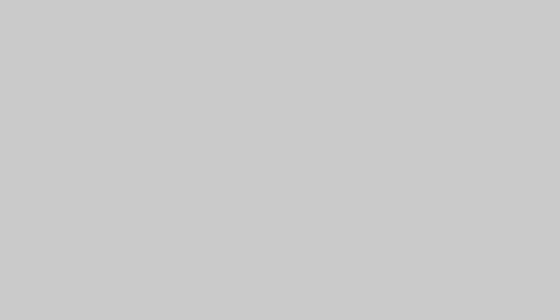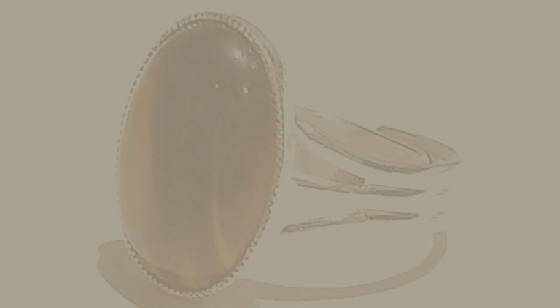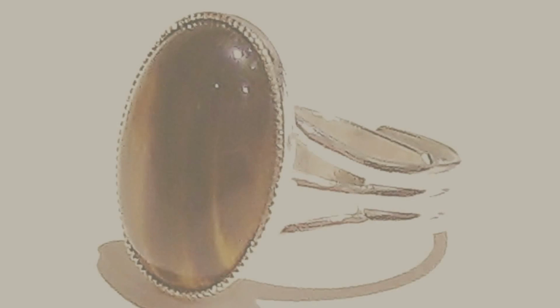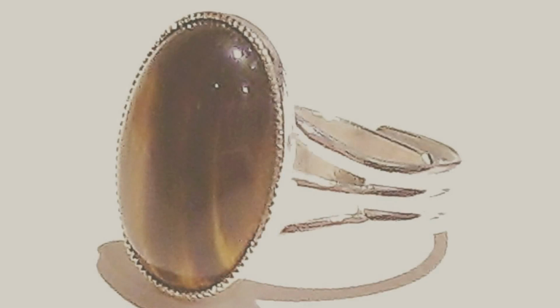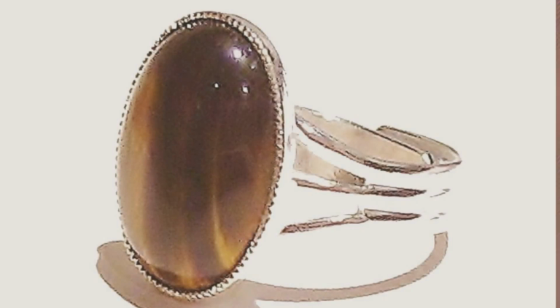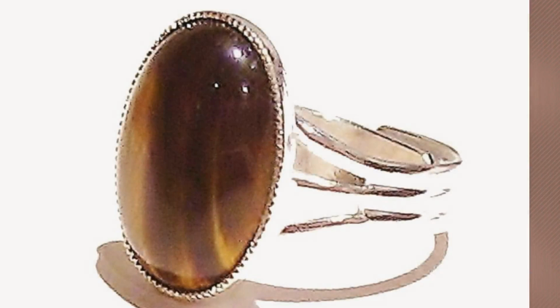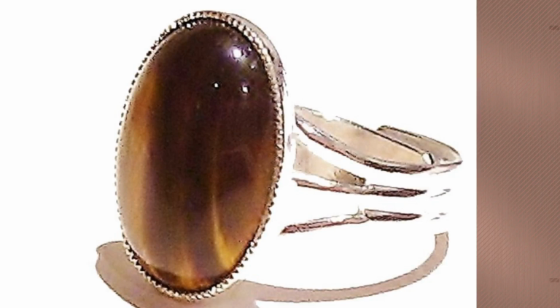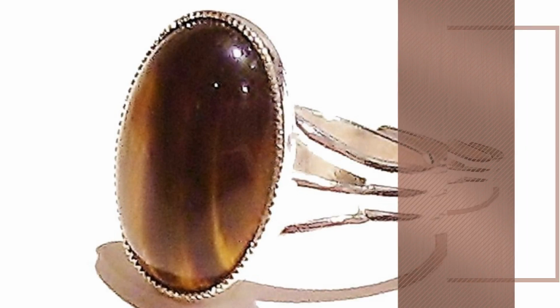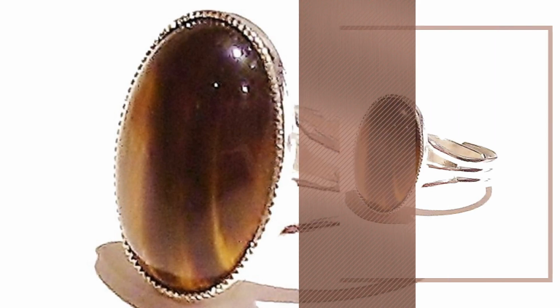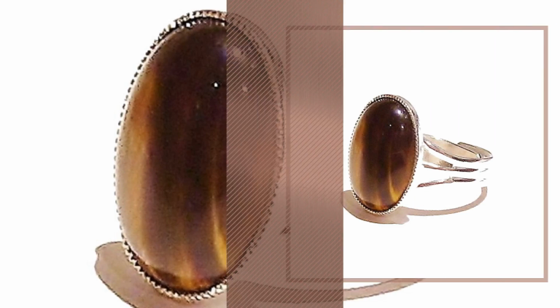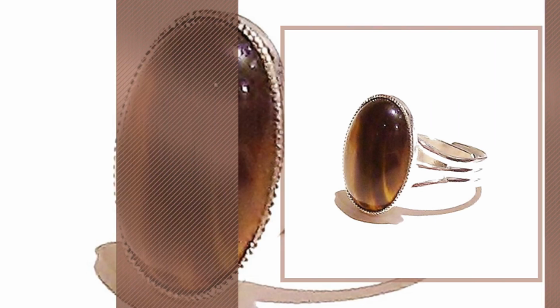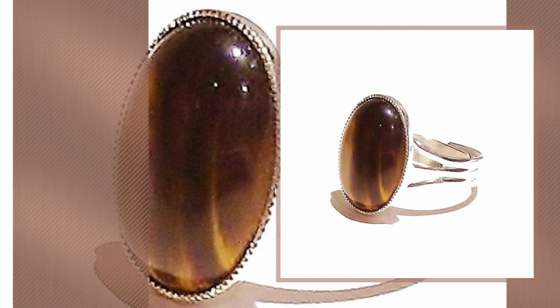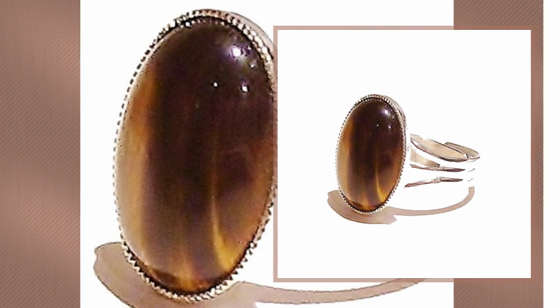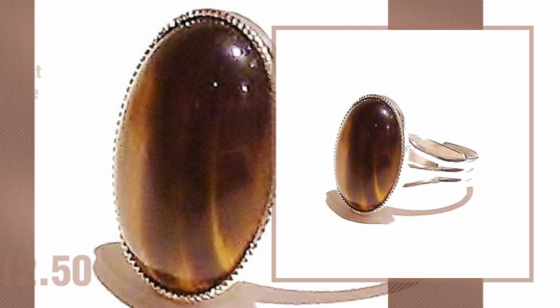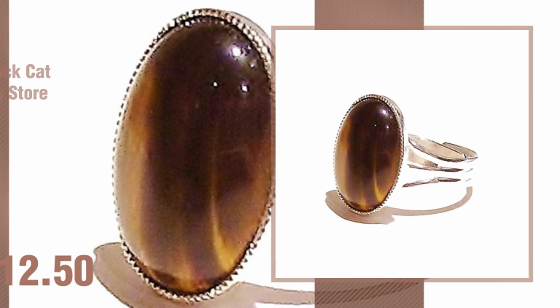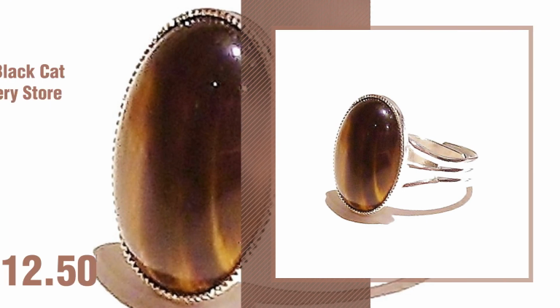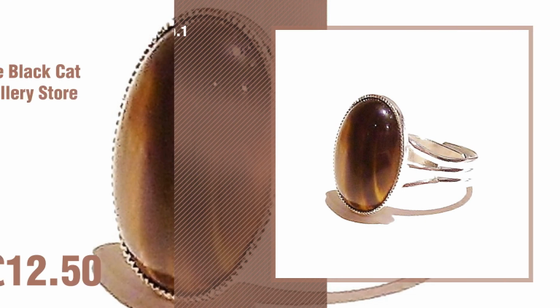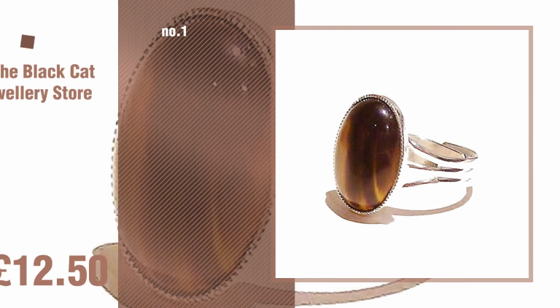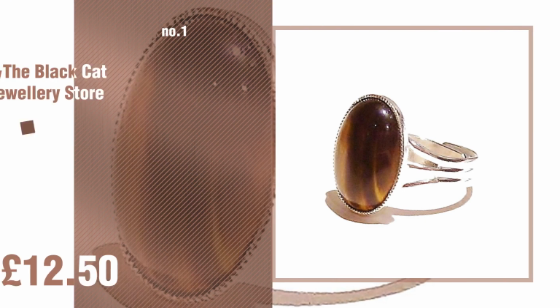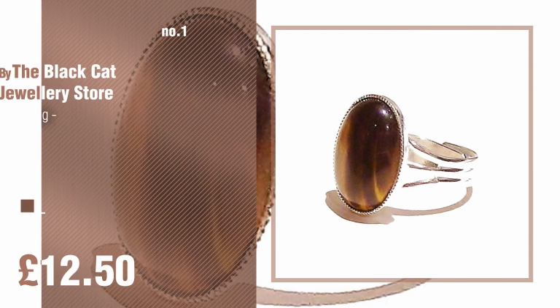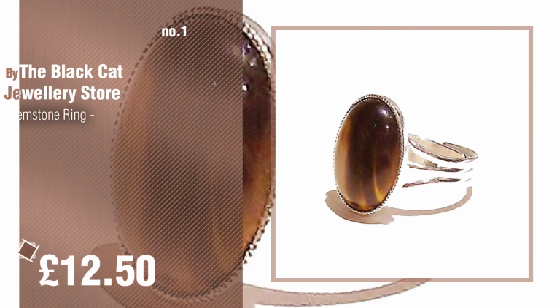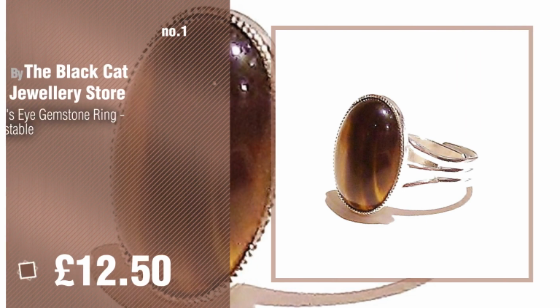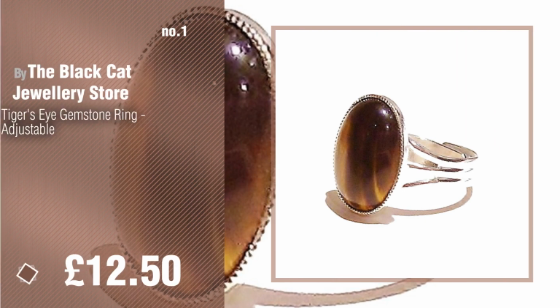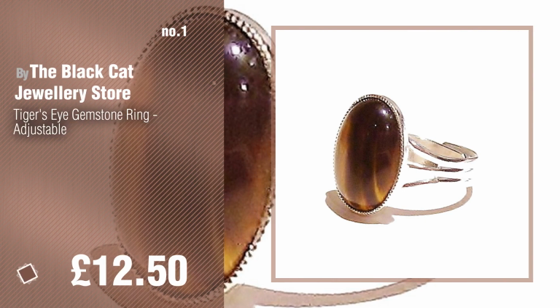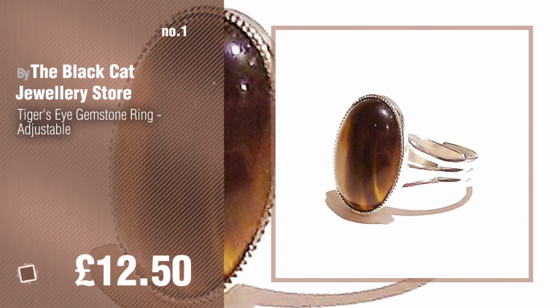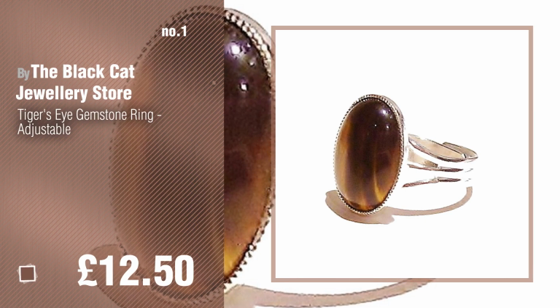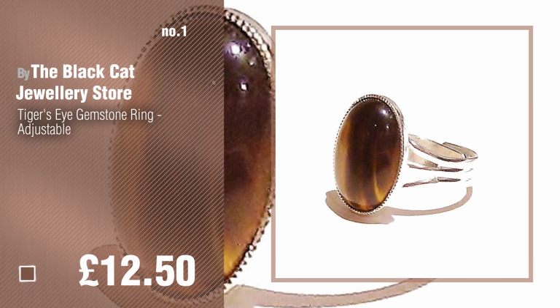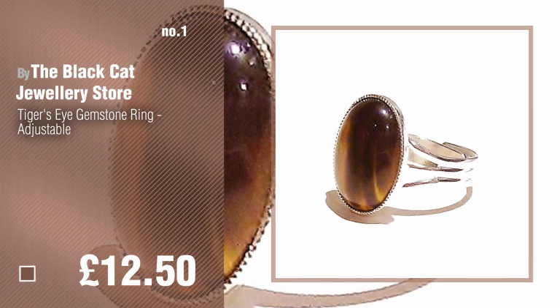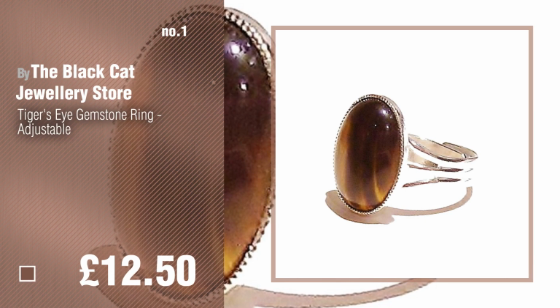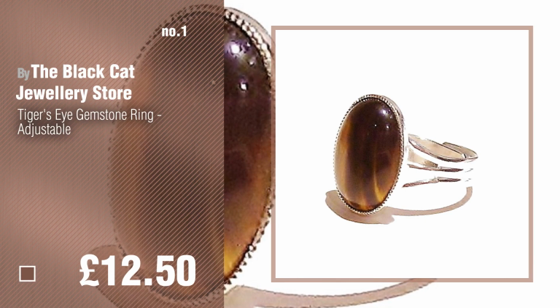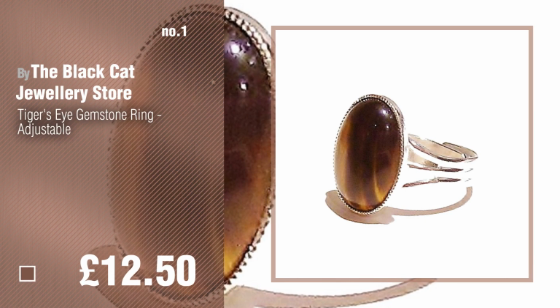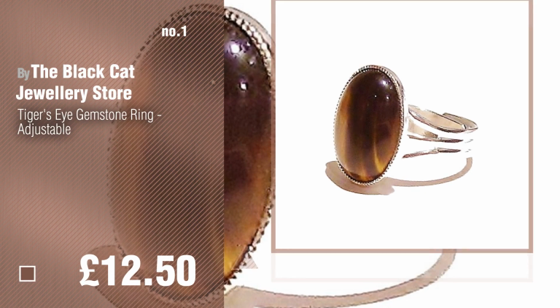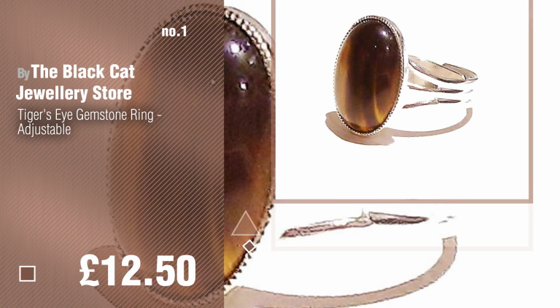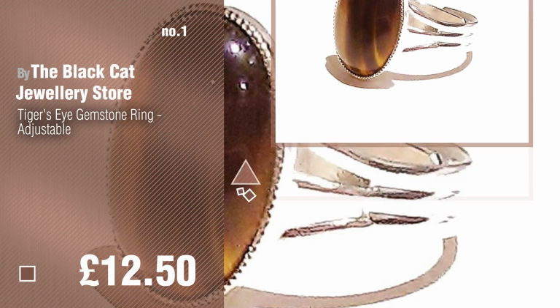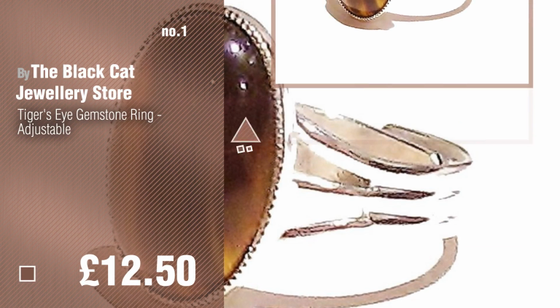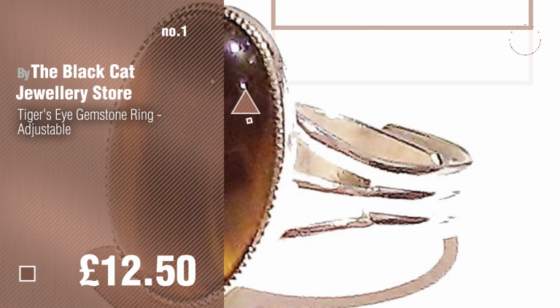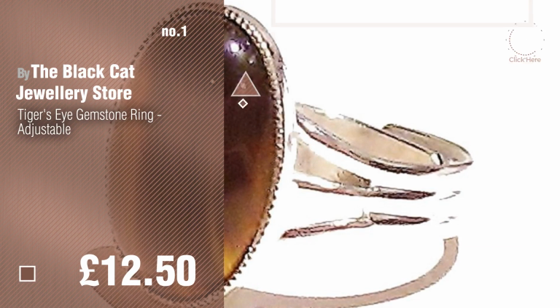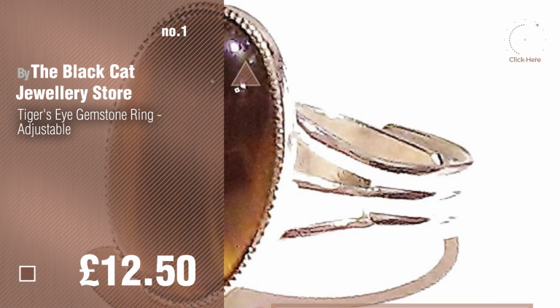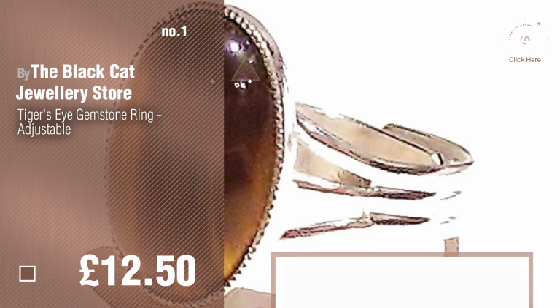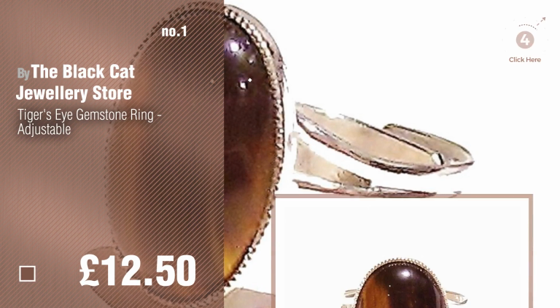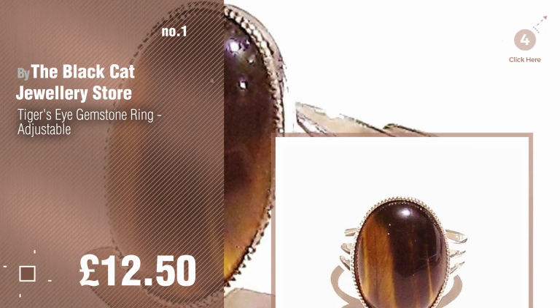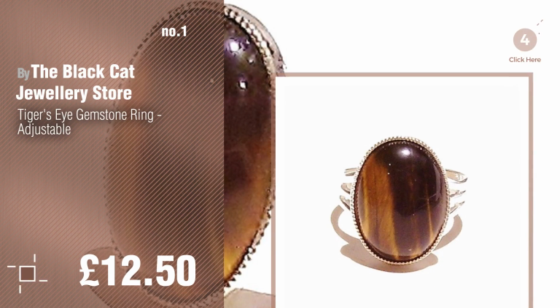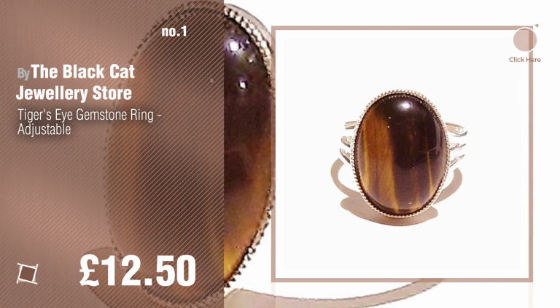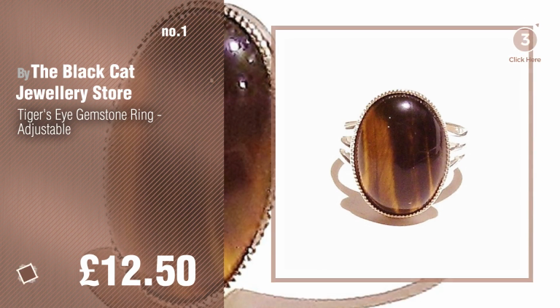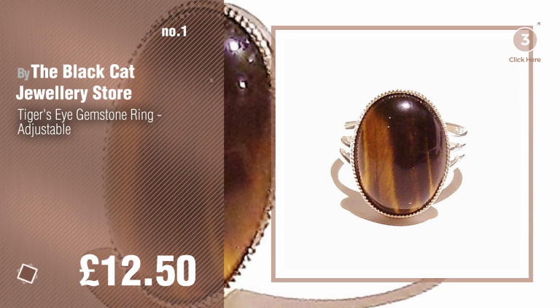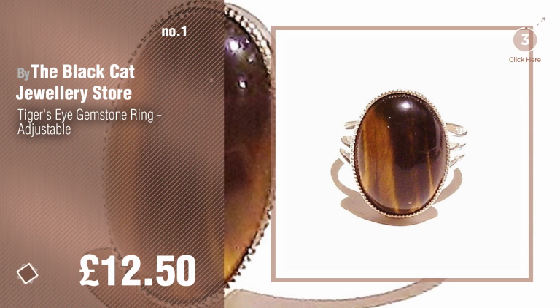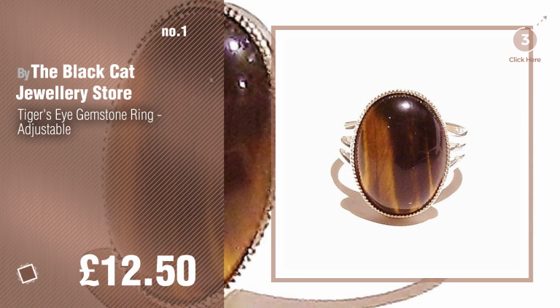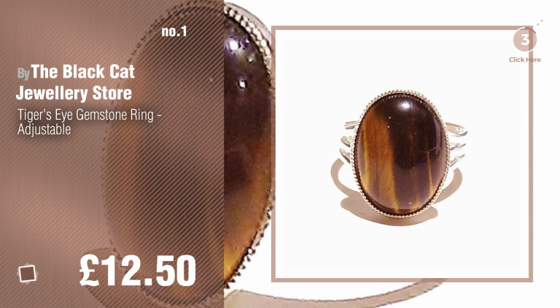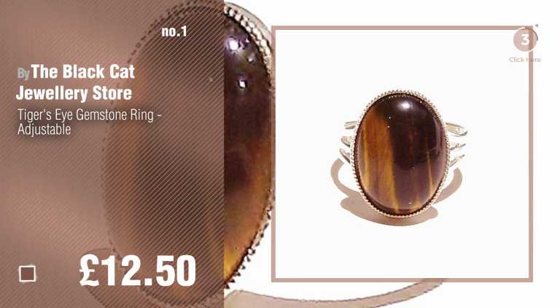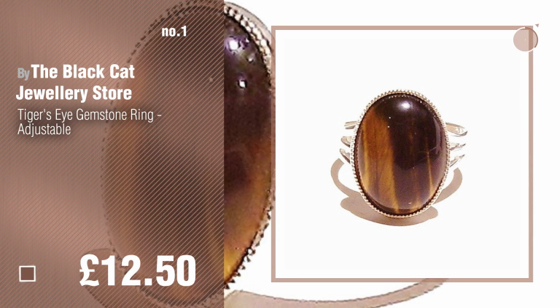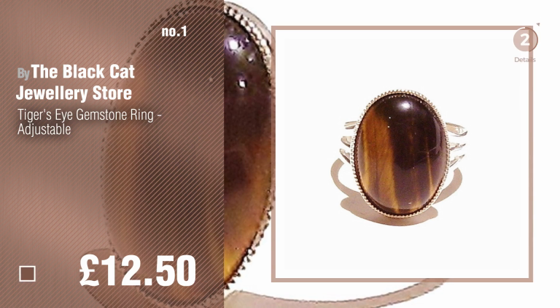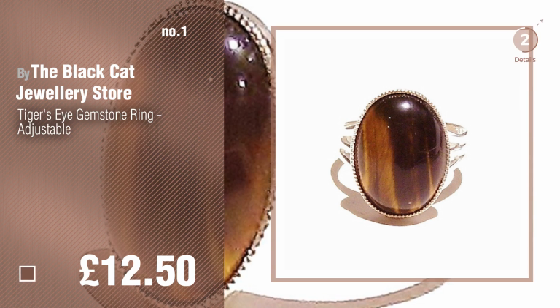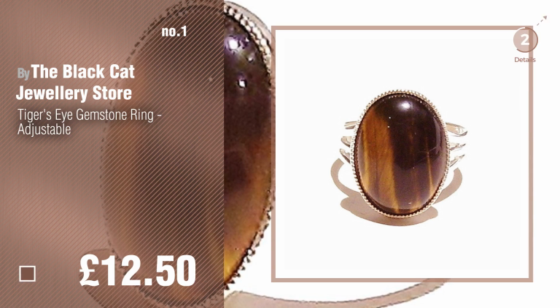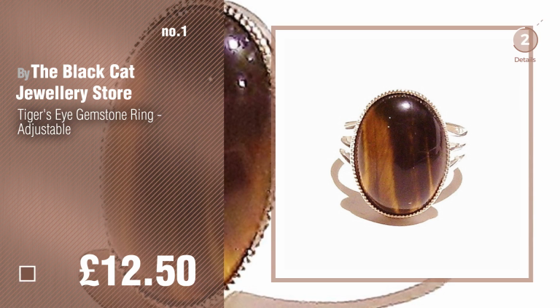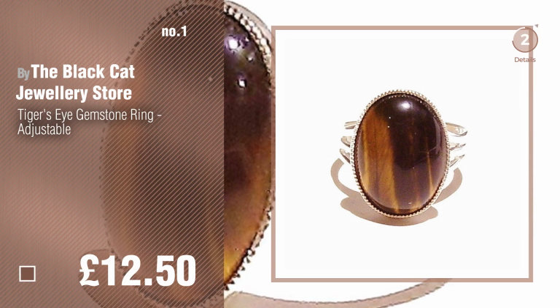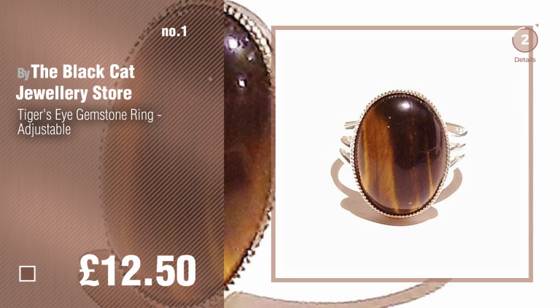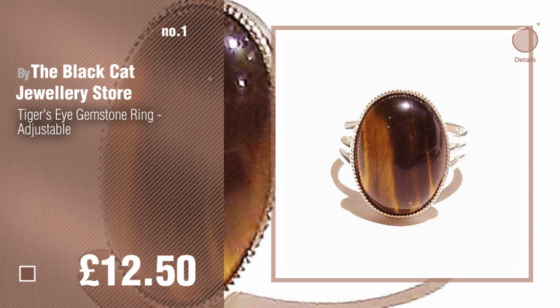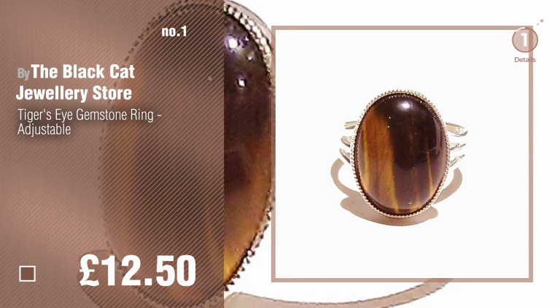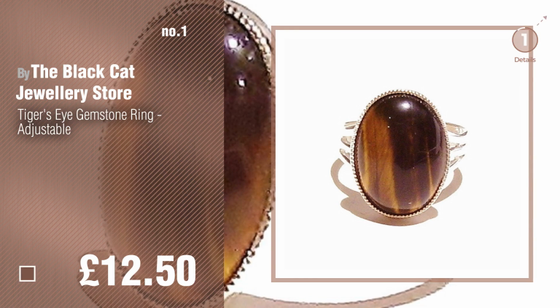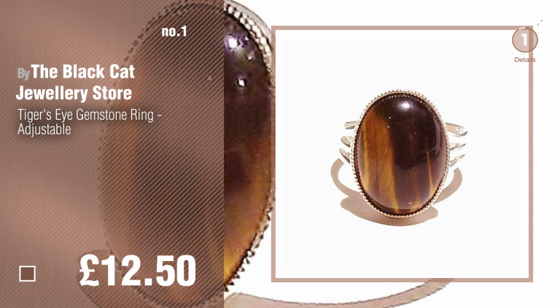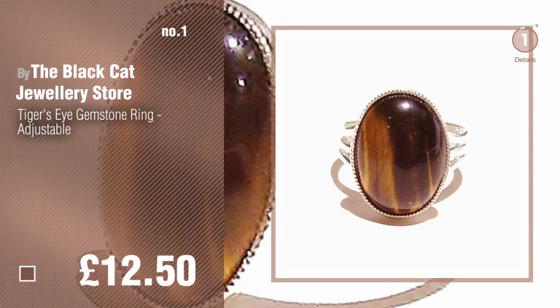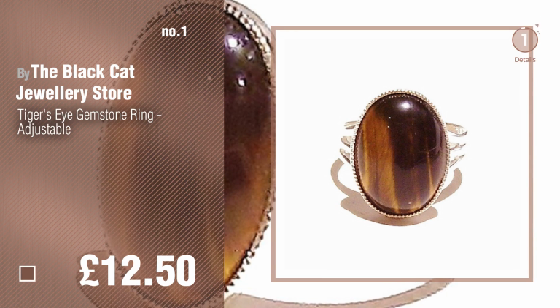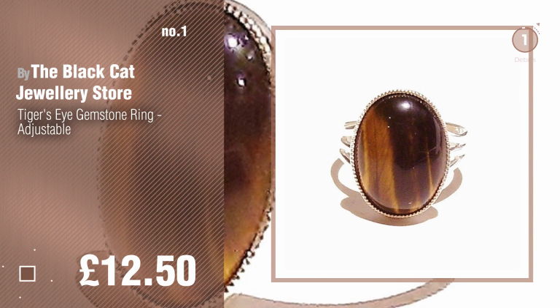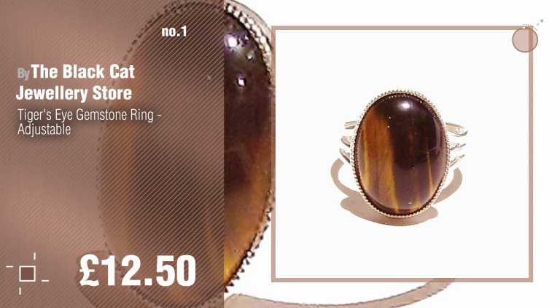Number 1. Most popular by the Black Cat Jewelry Store. Watch this video and get inspired.